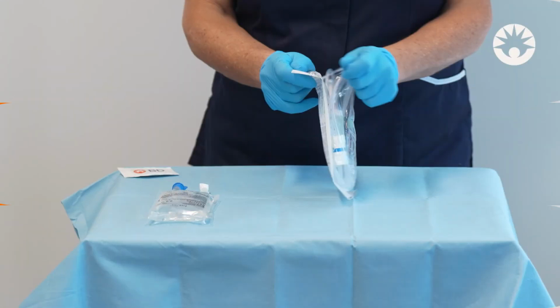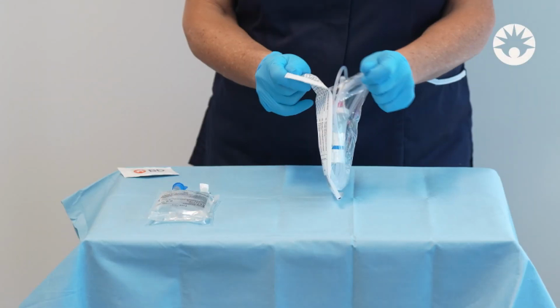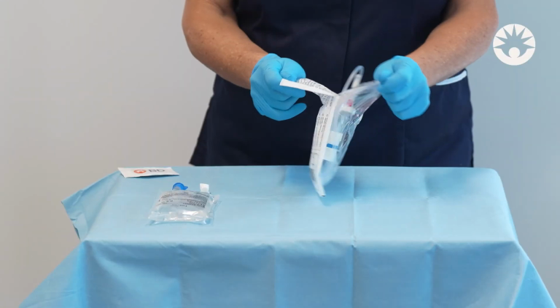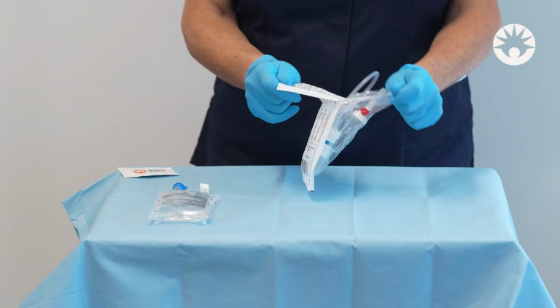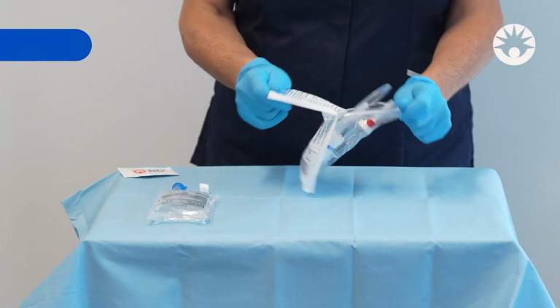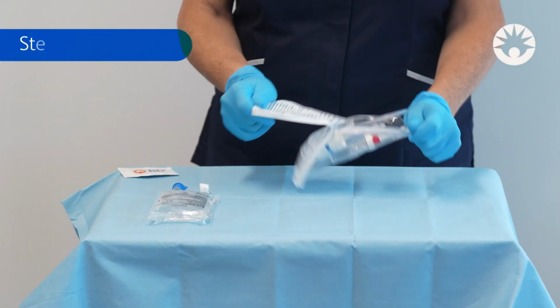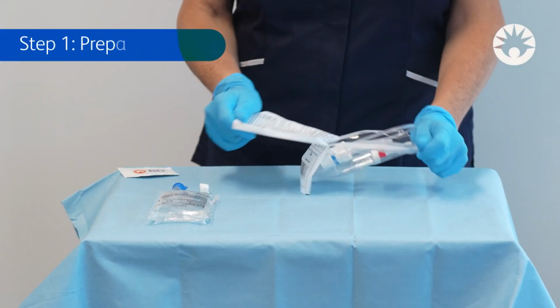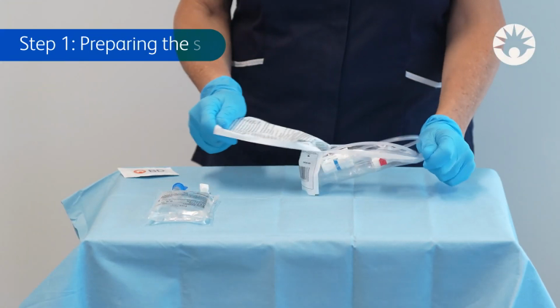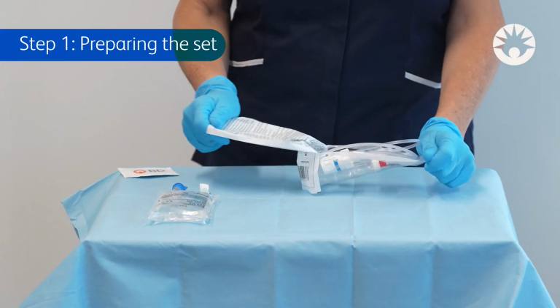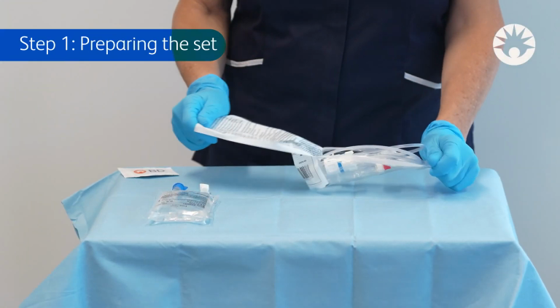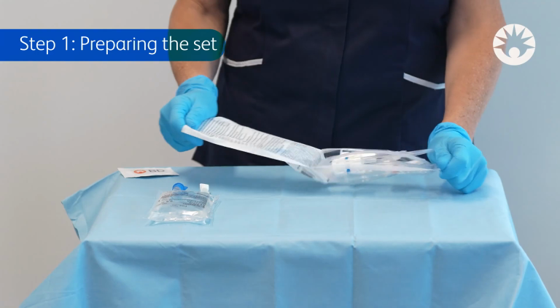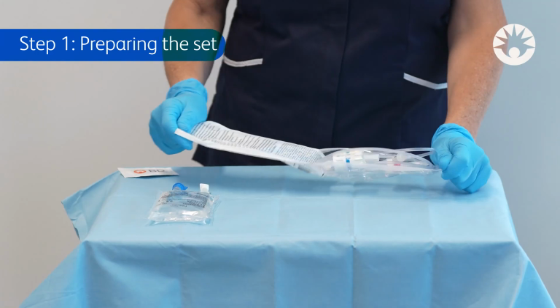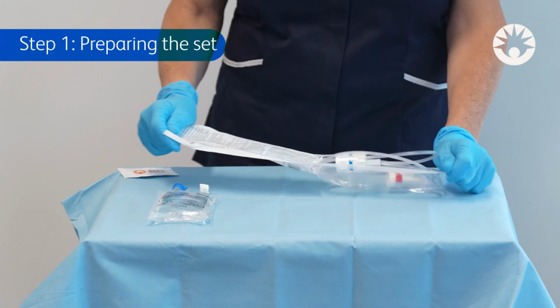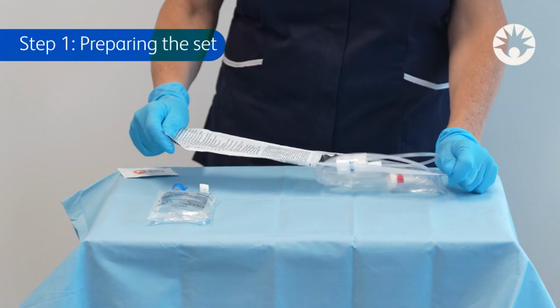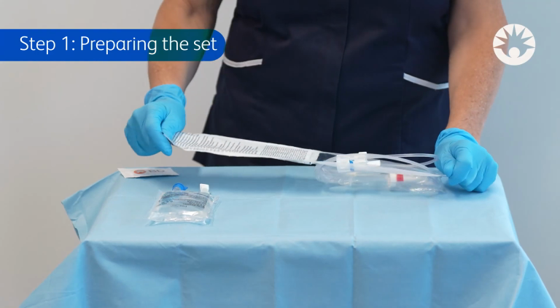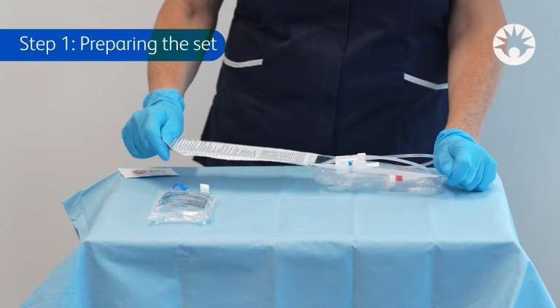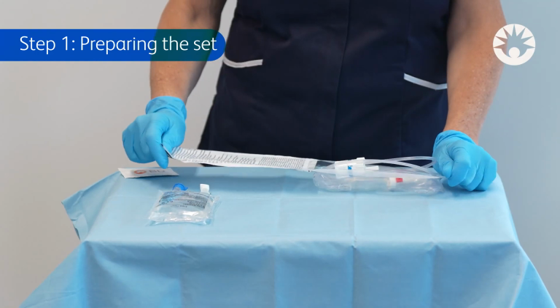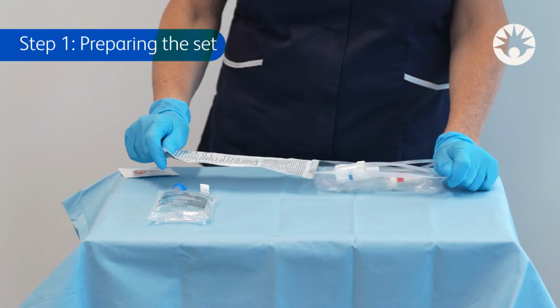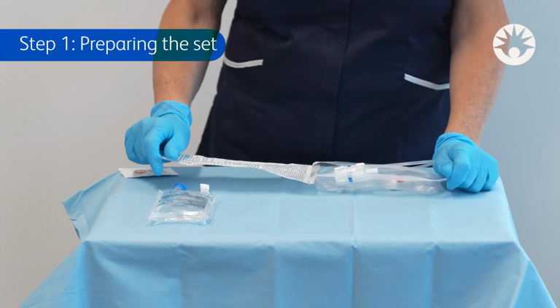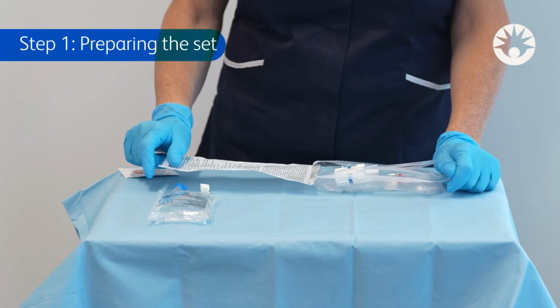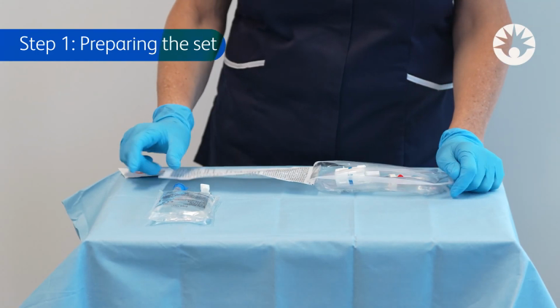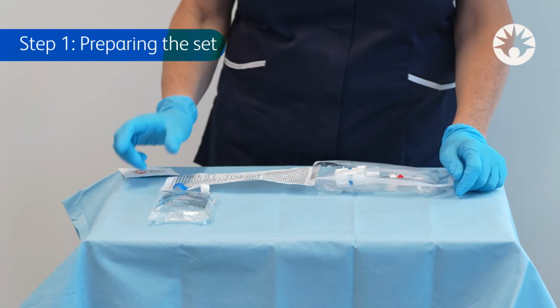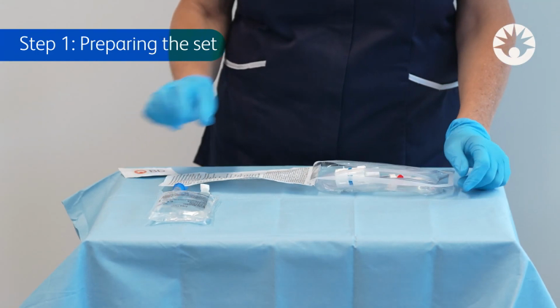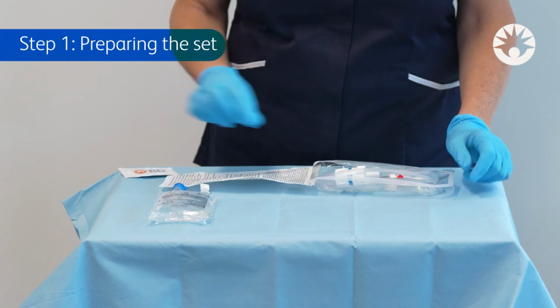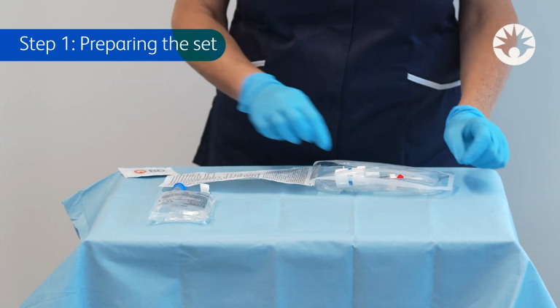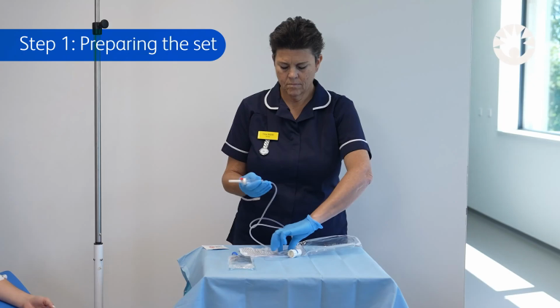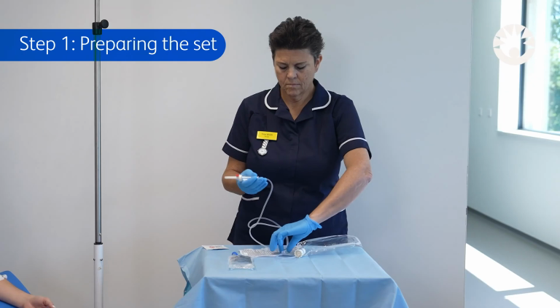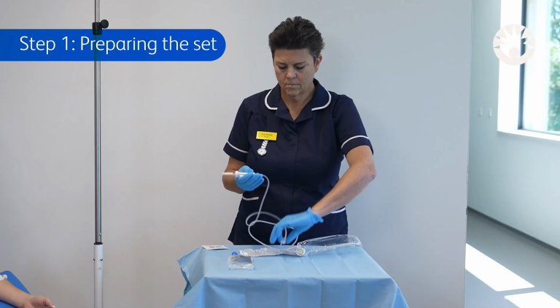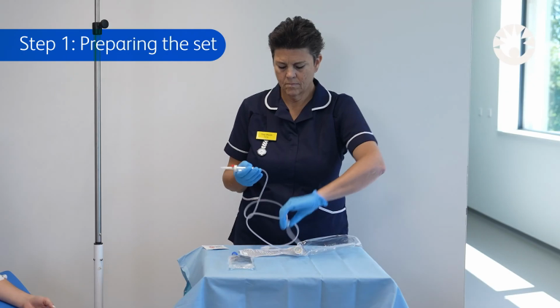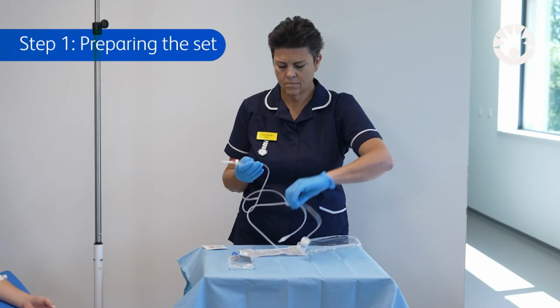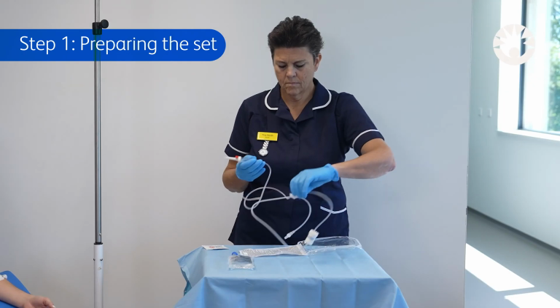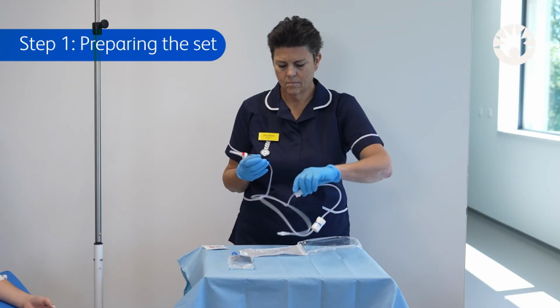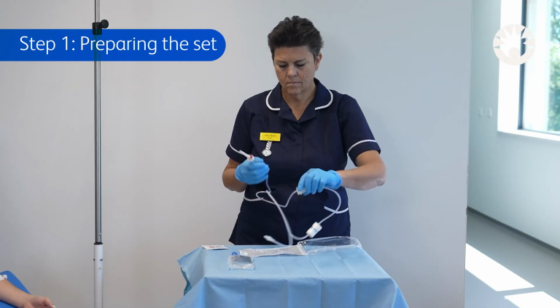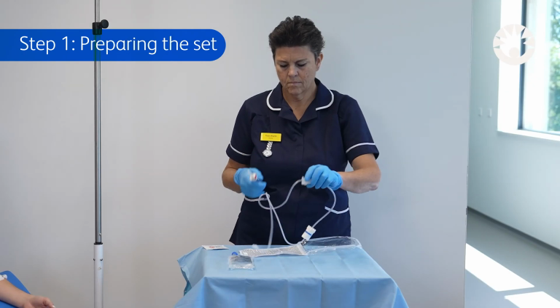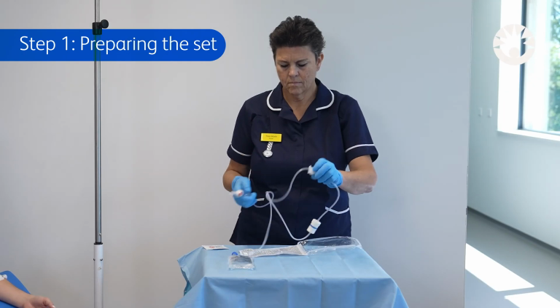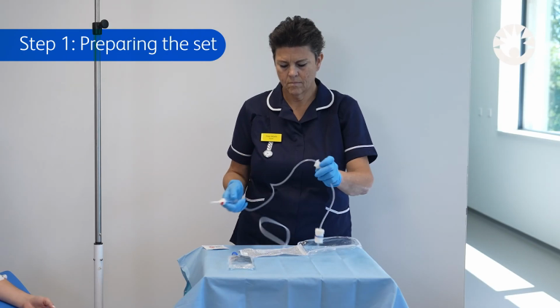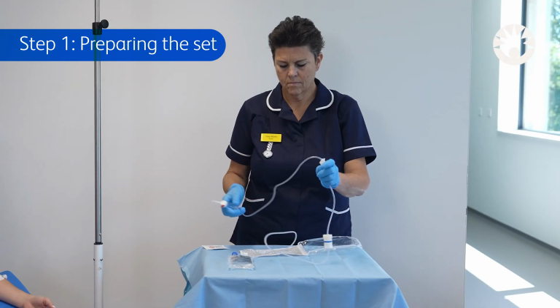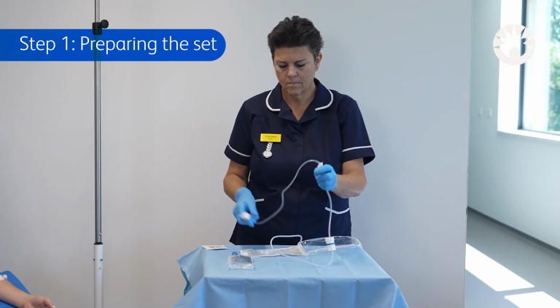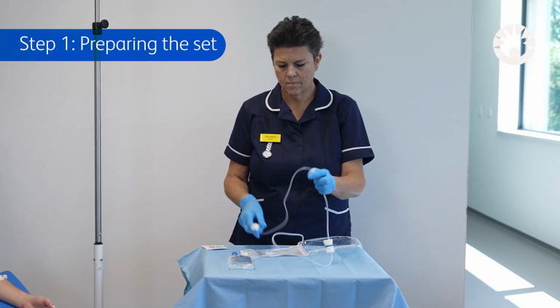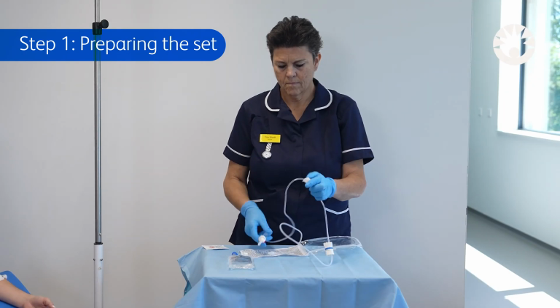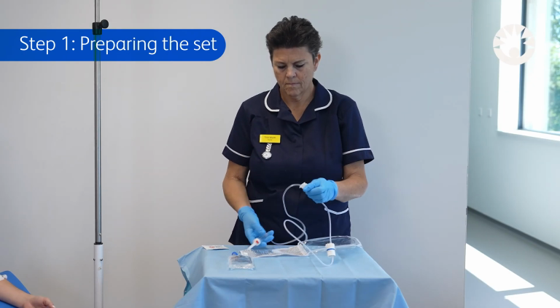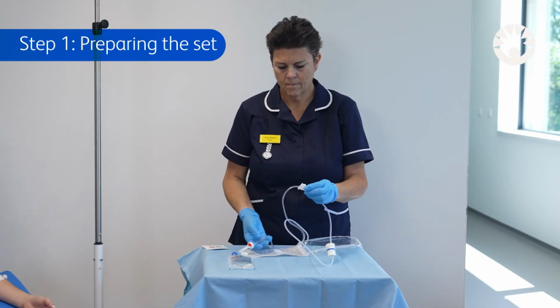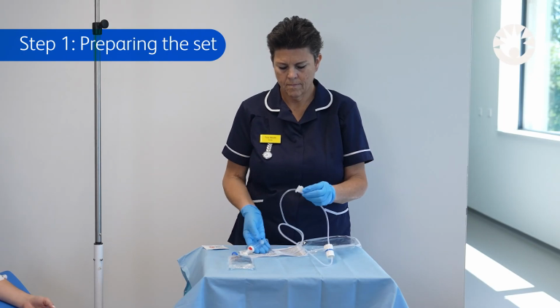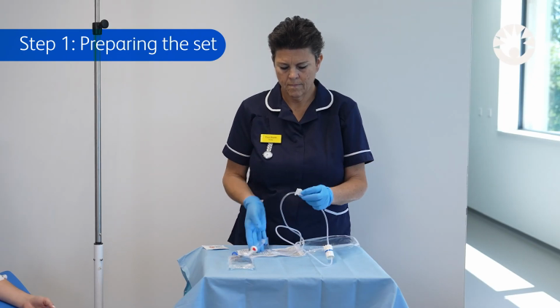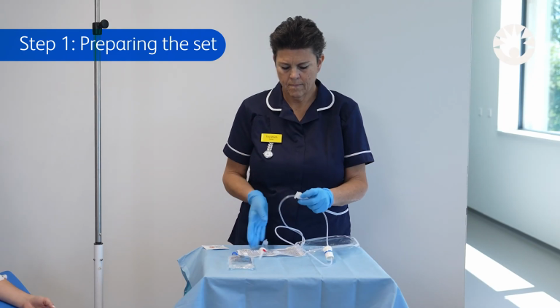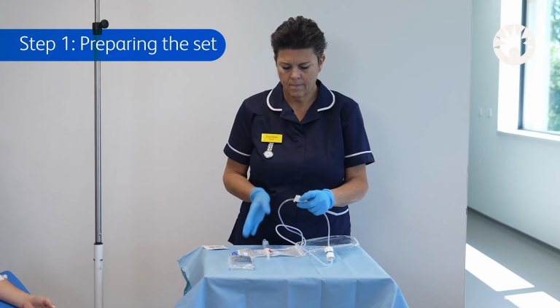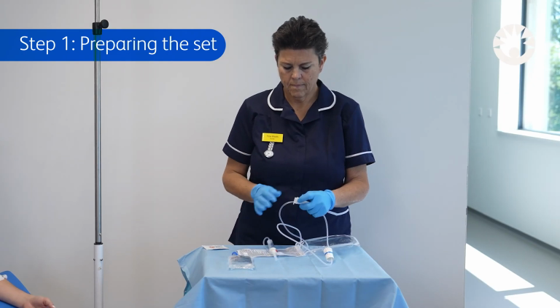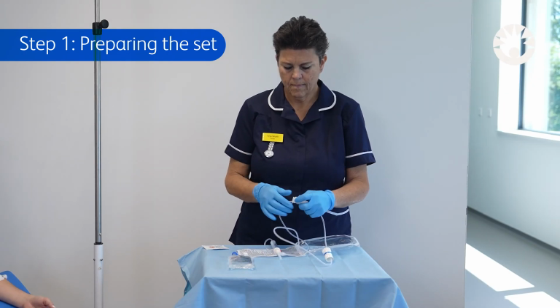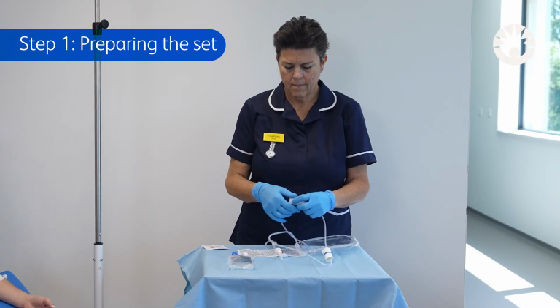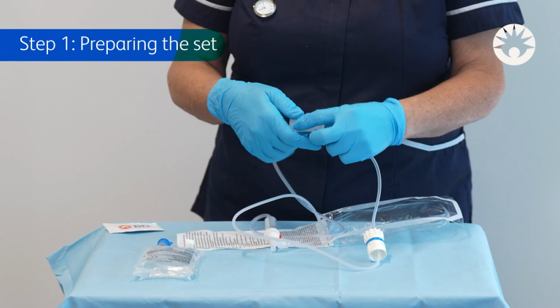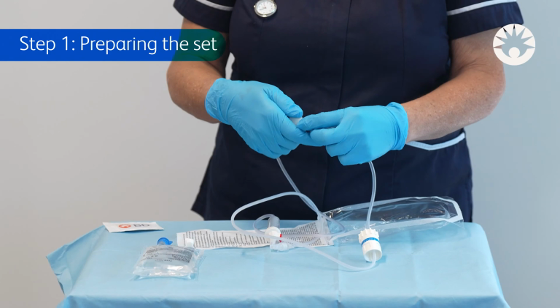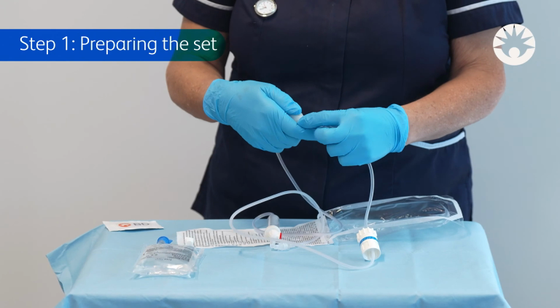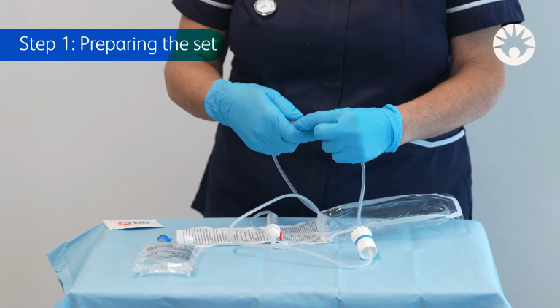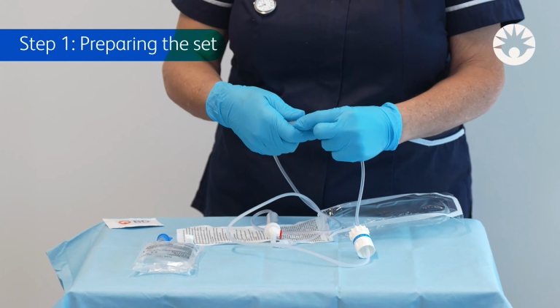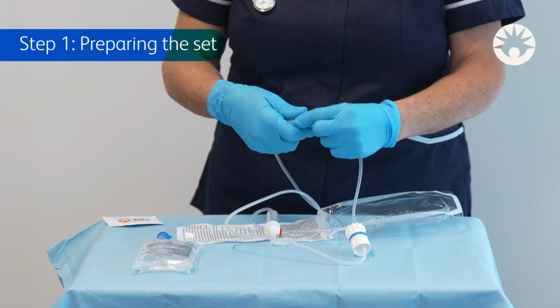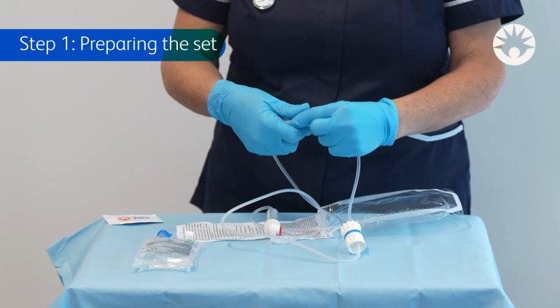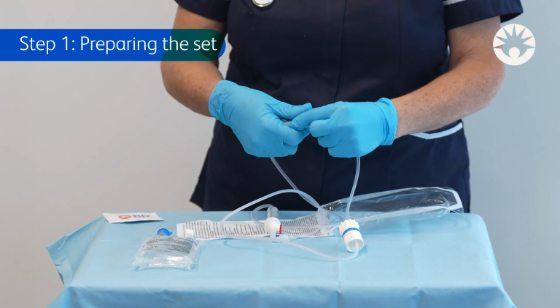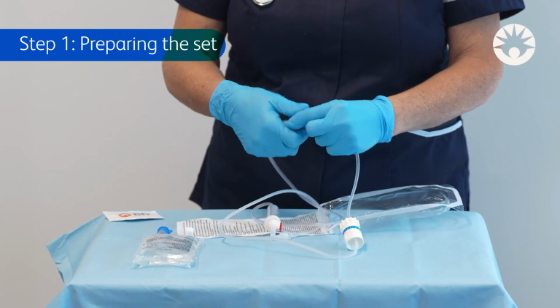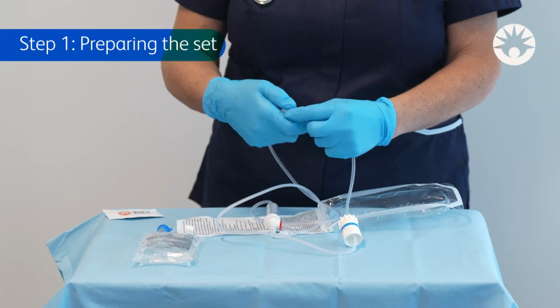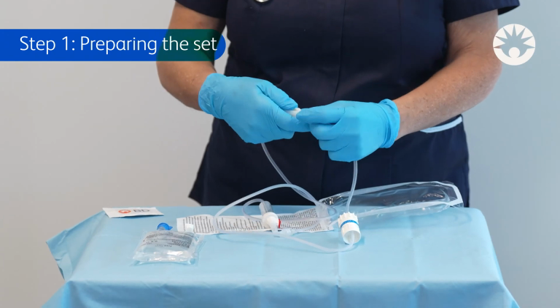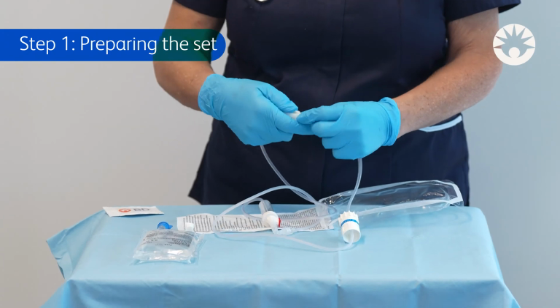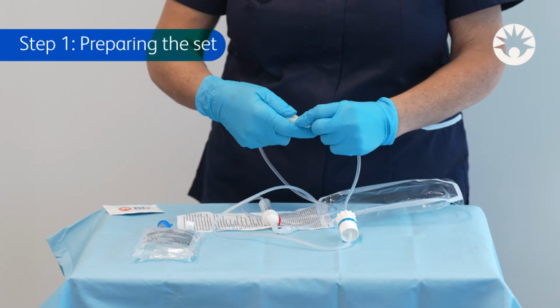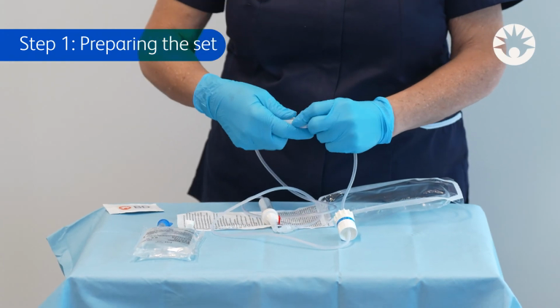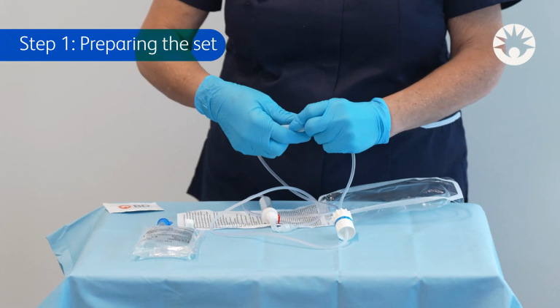Step 1: Preparing the set. When preparing the set for priming, close the roller clamp and flow controller completely.